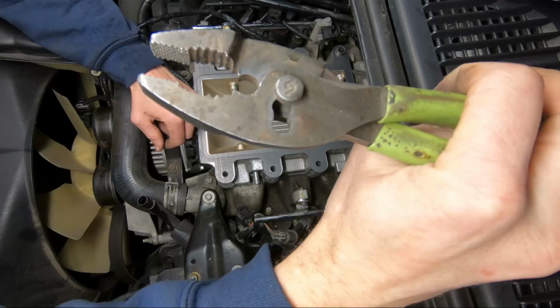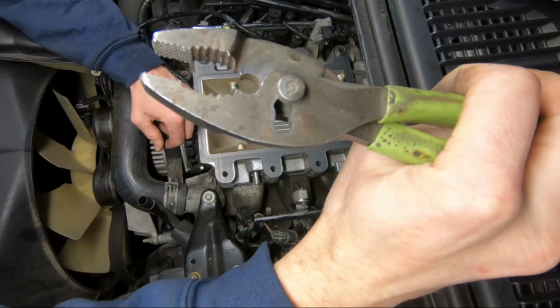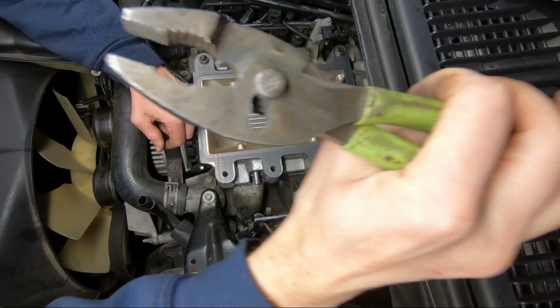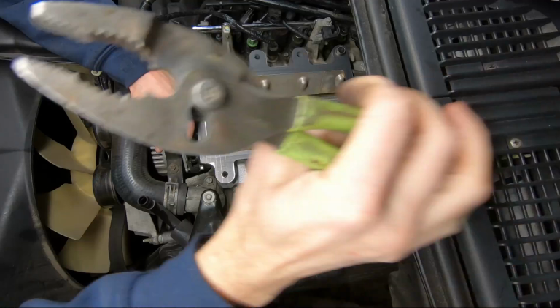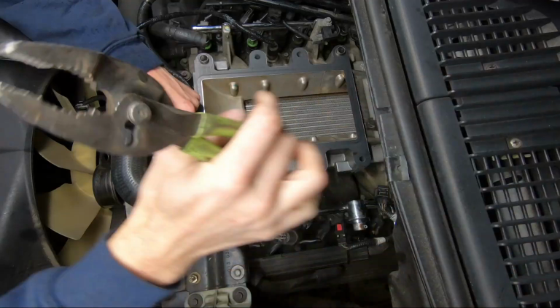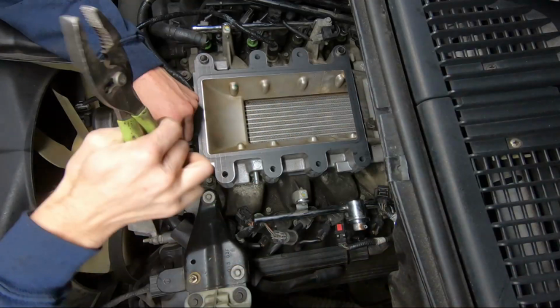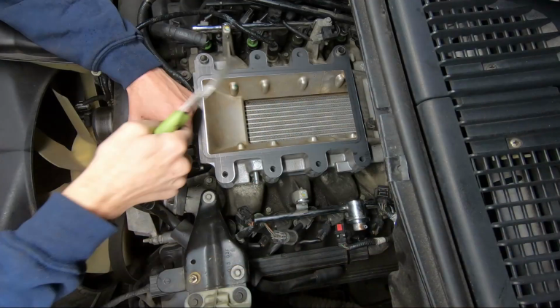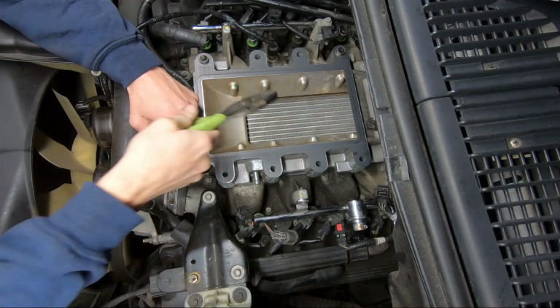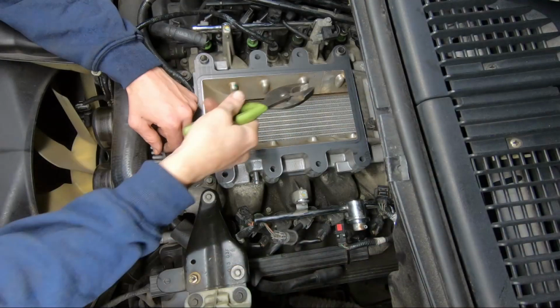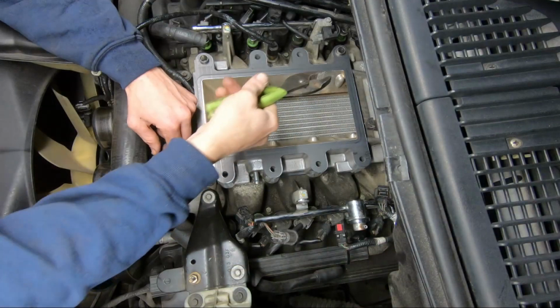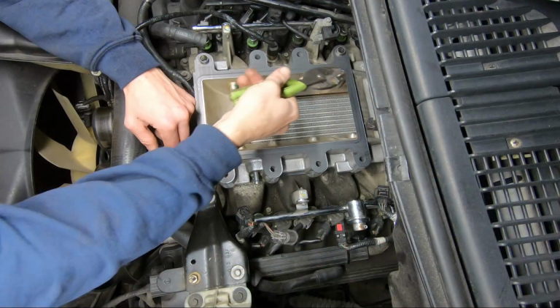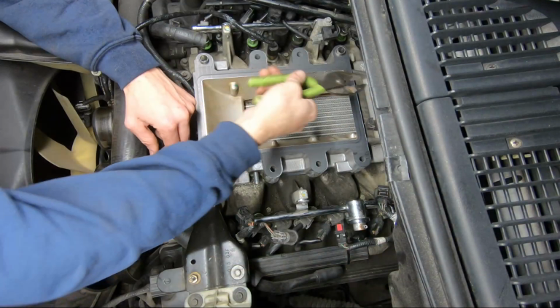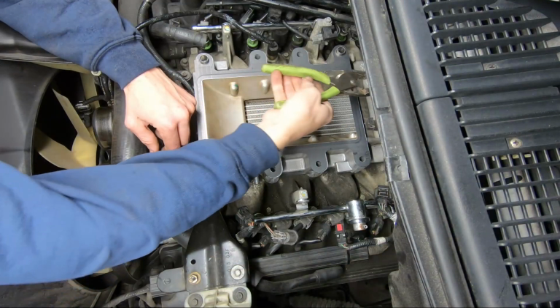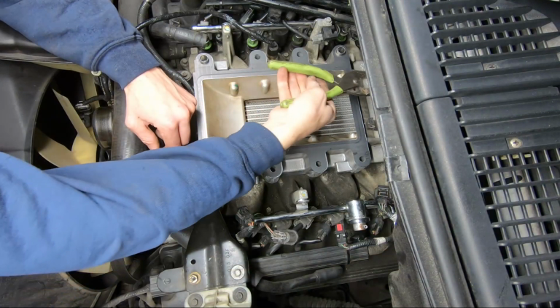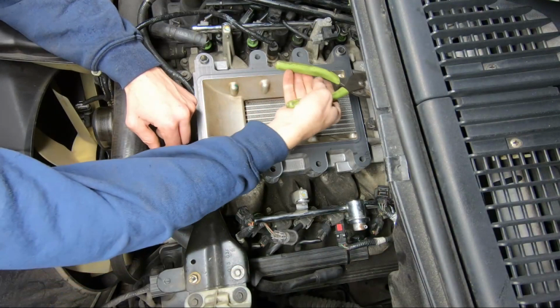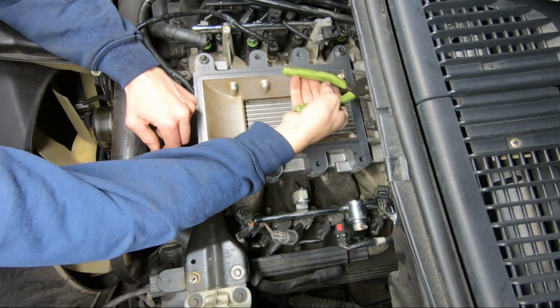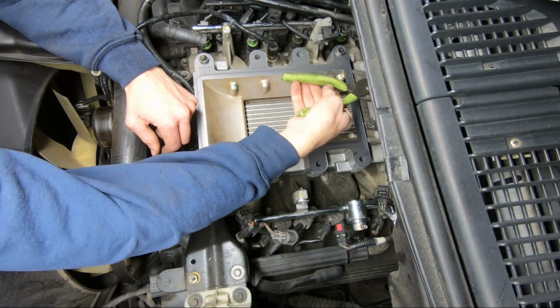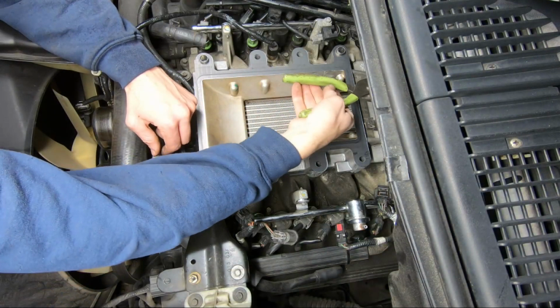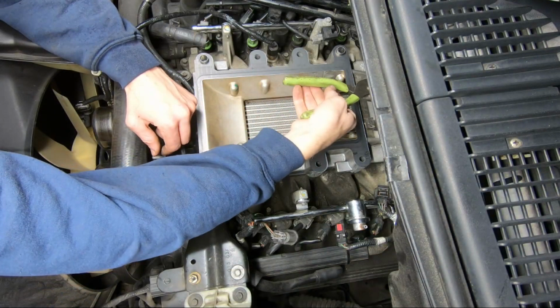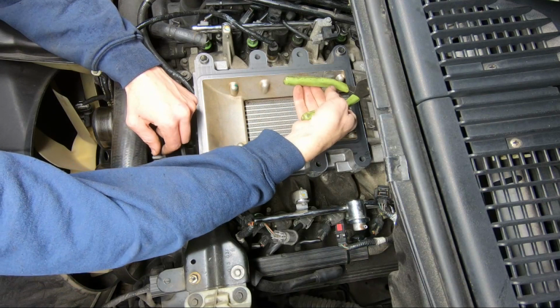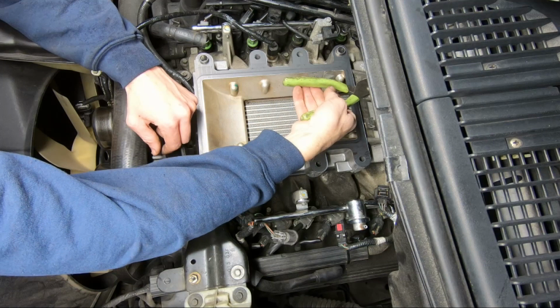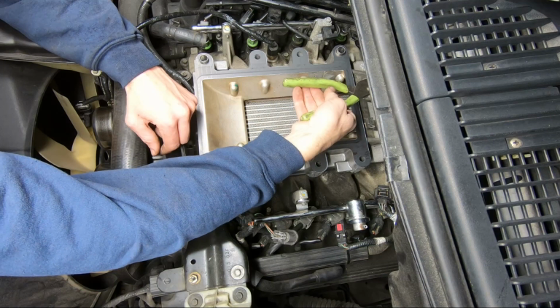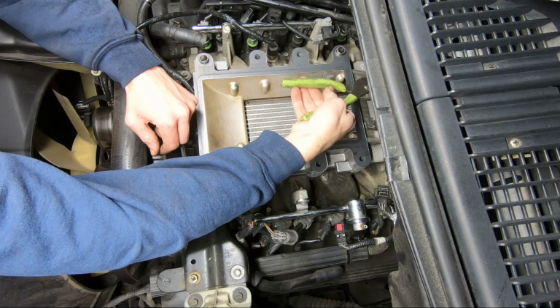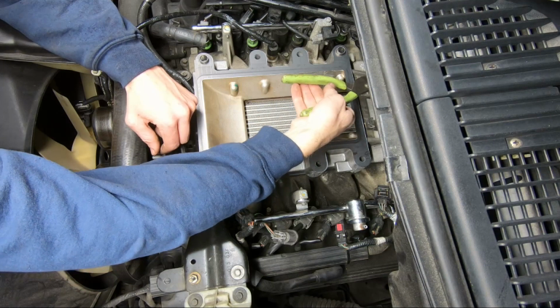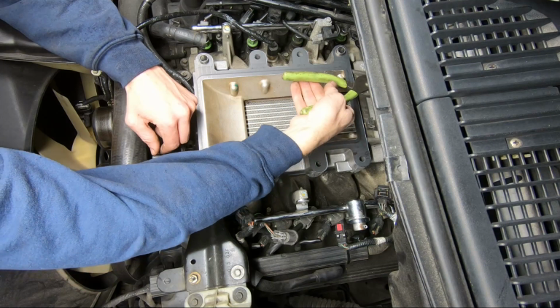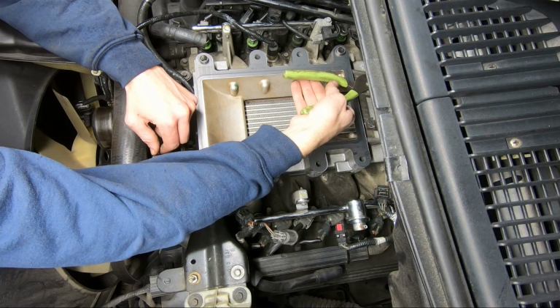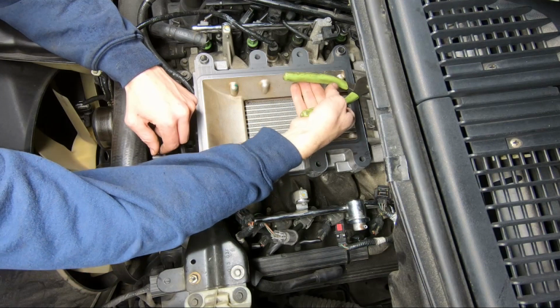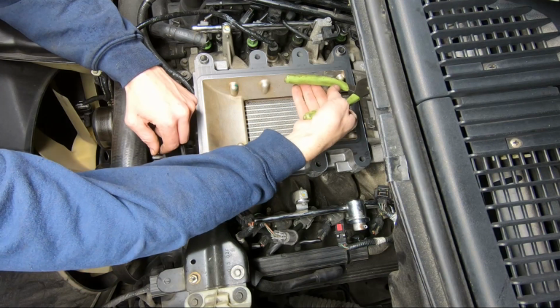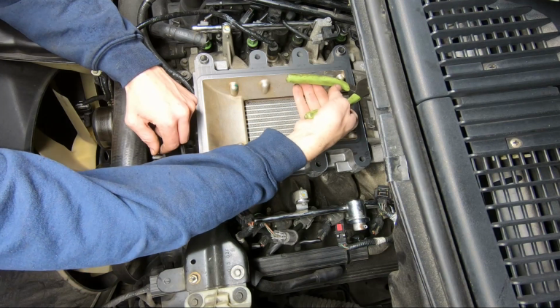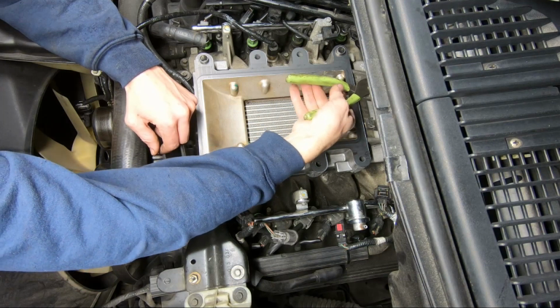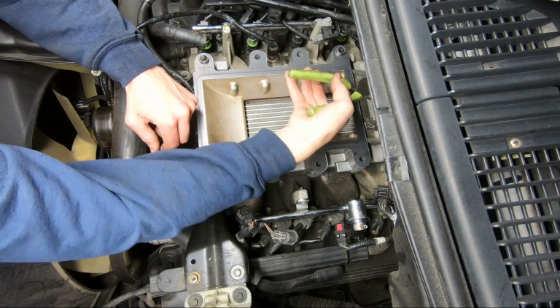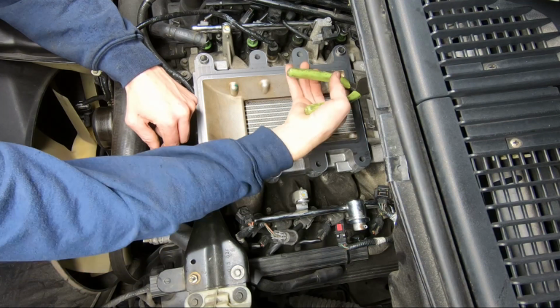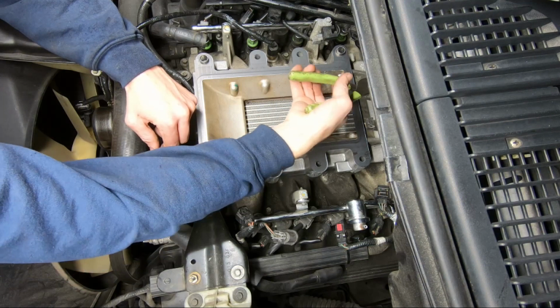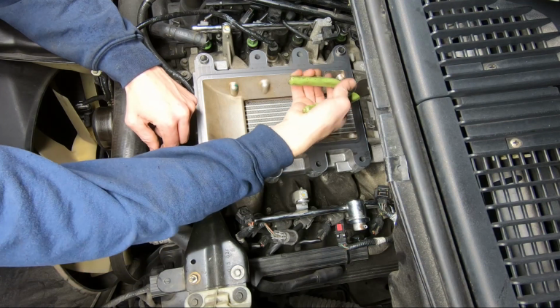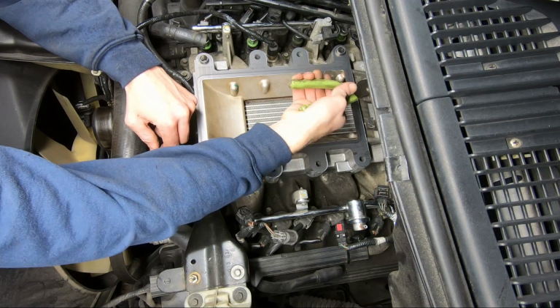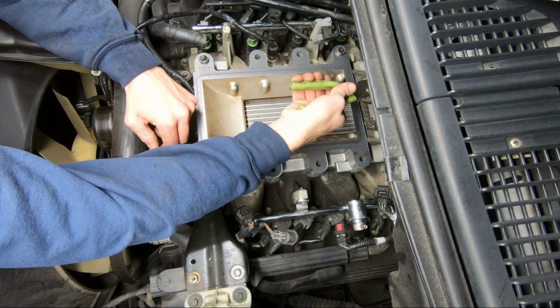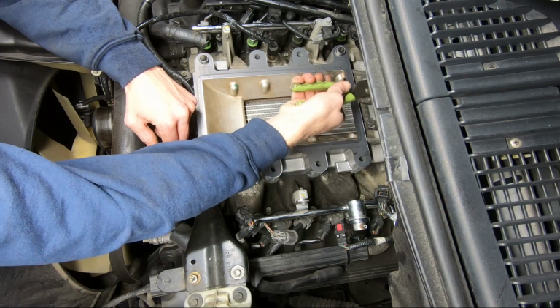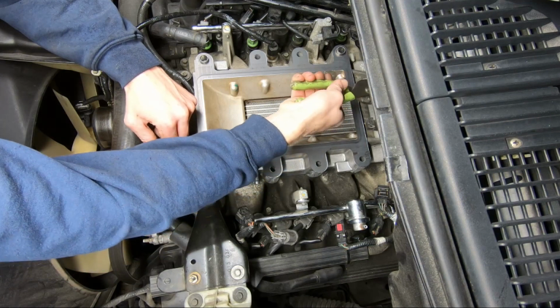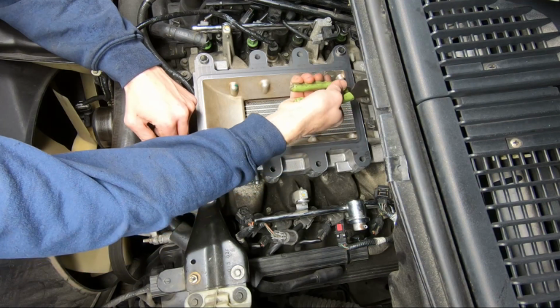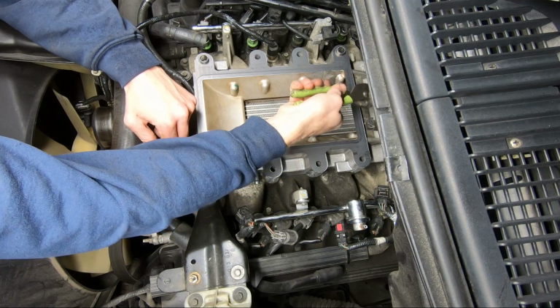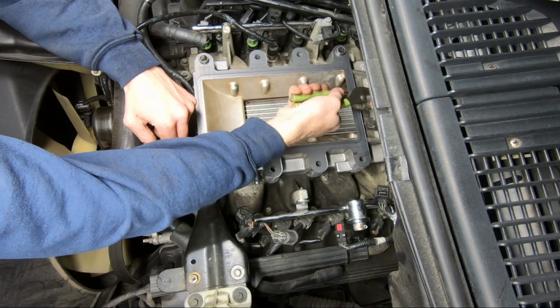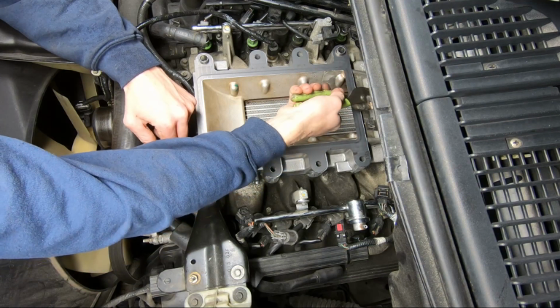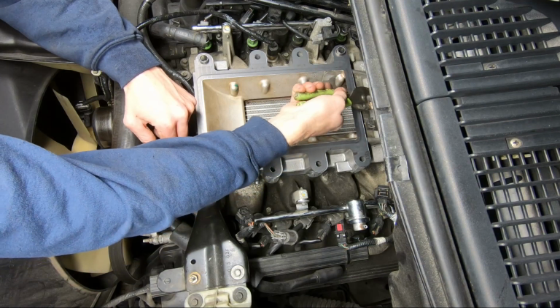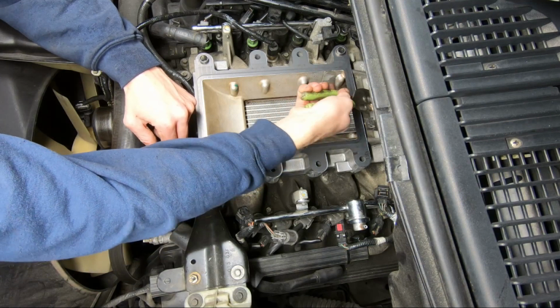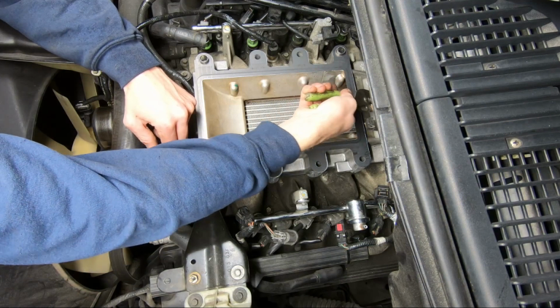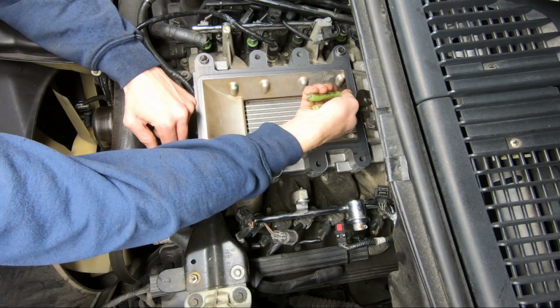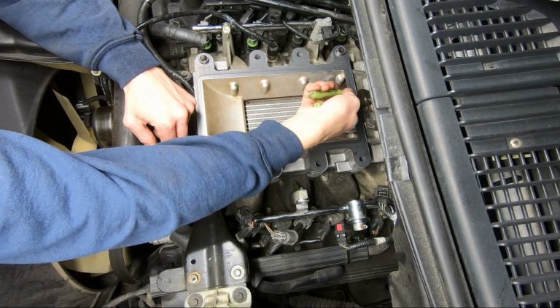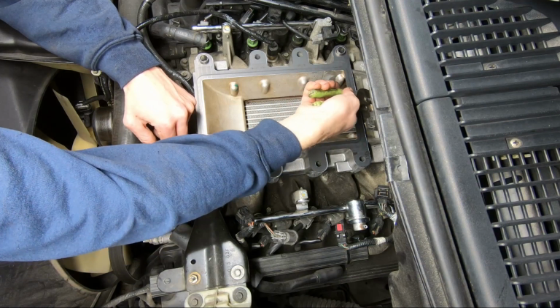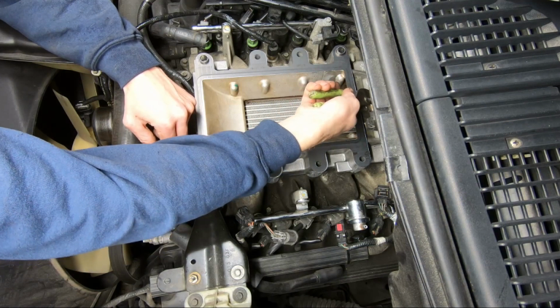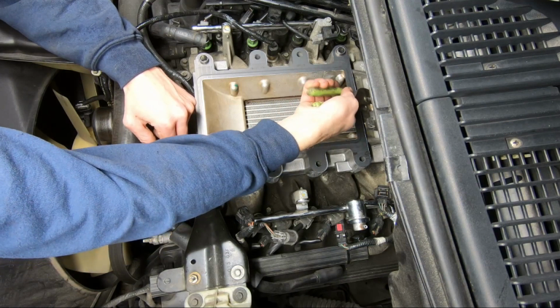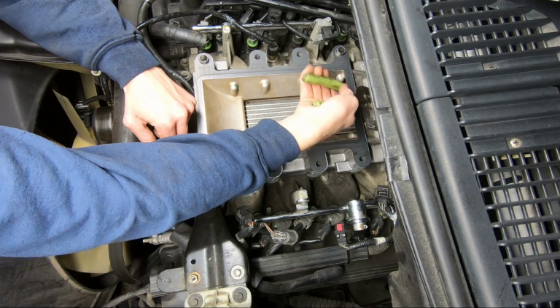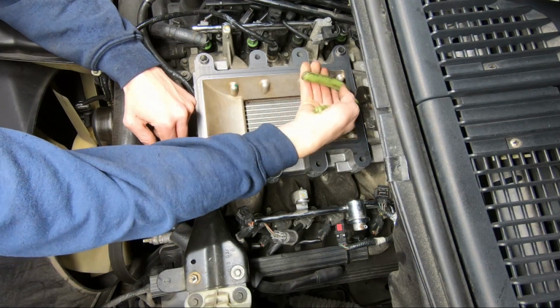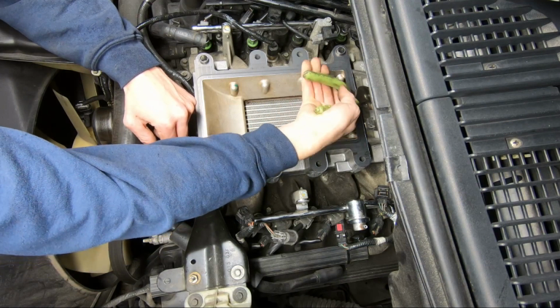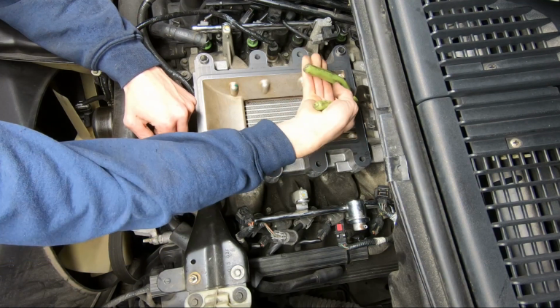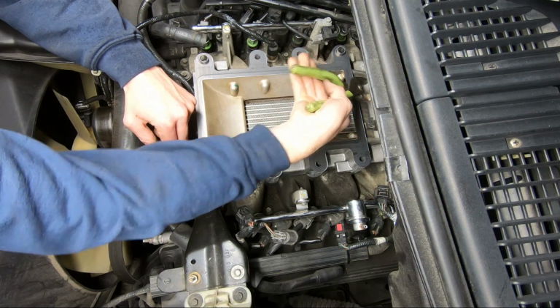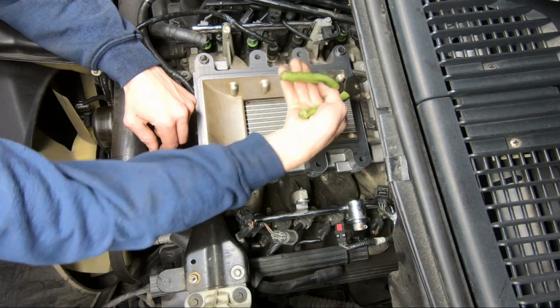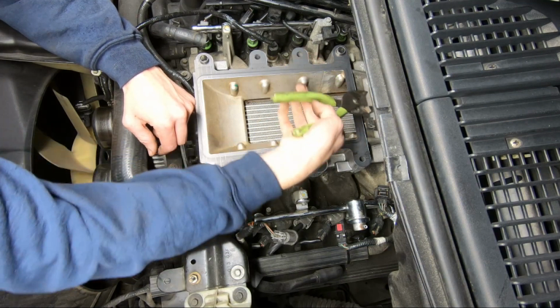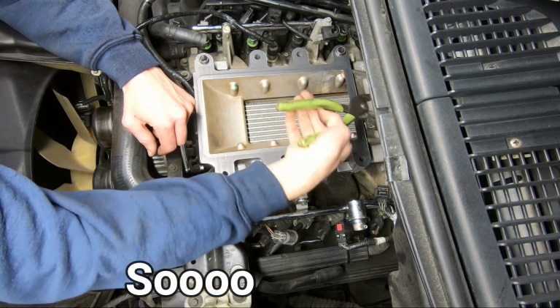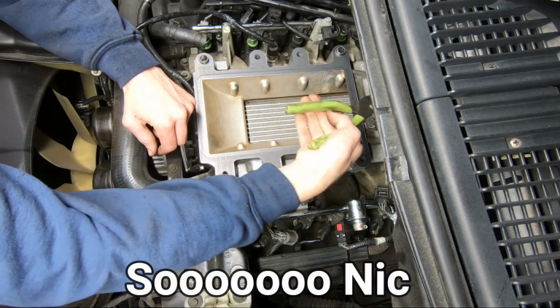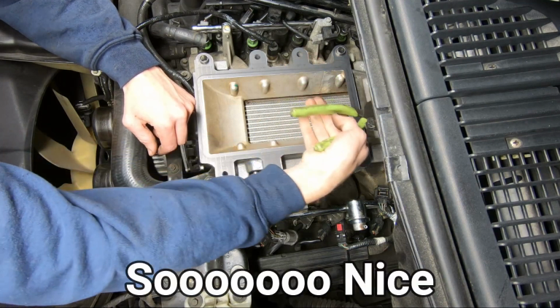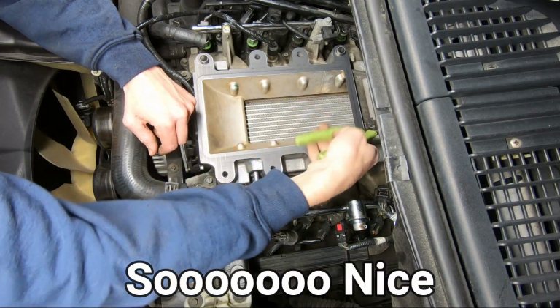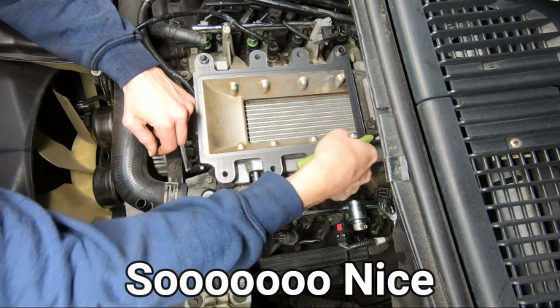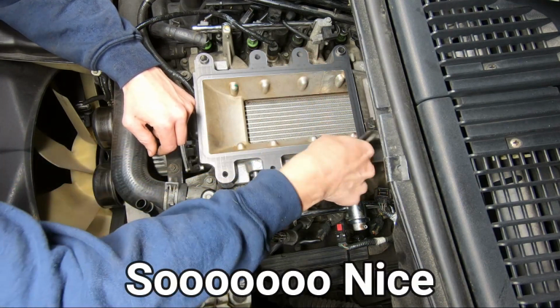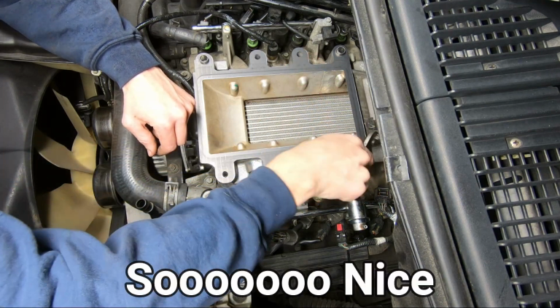Thanks Bryce for the Snap-on pliers. Oh, so nice.